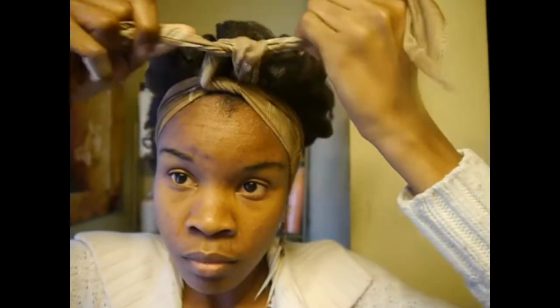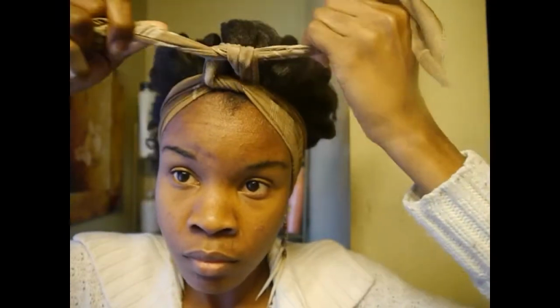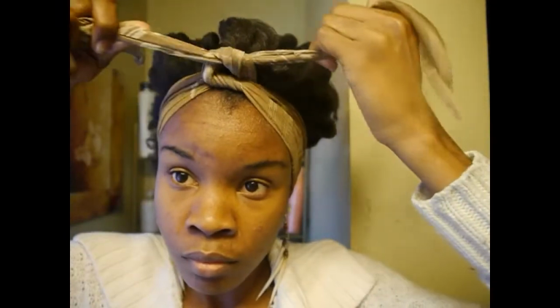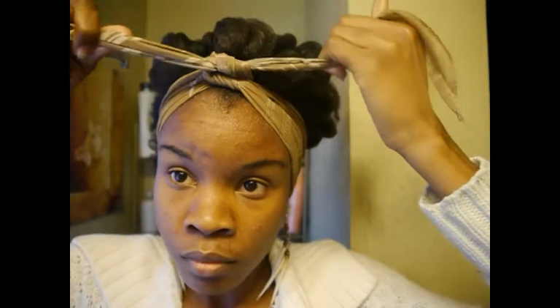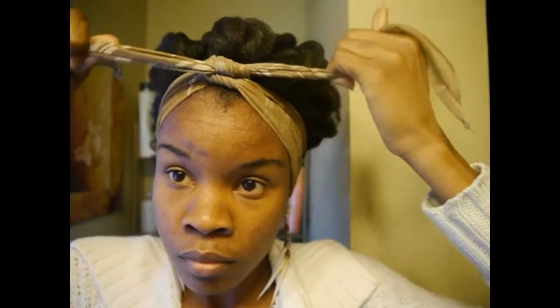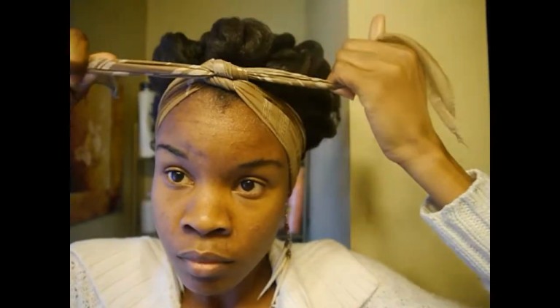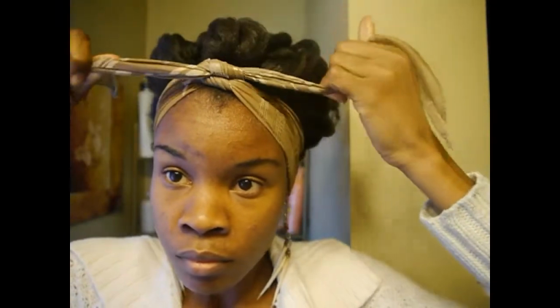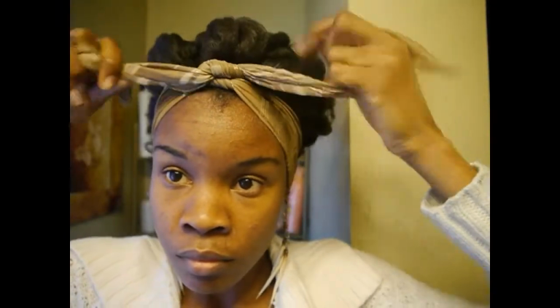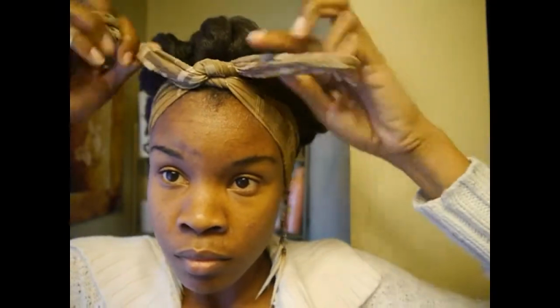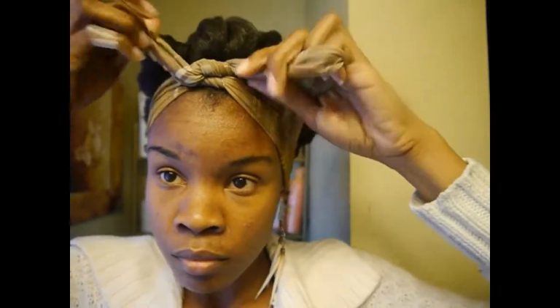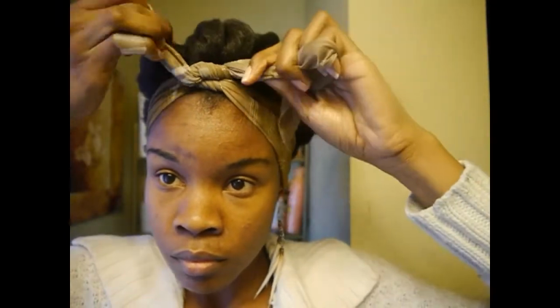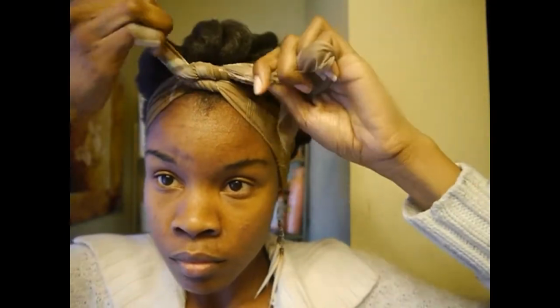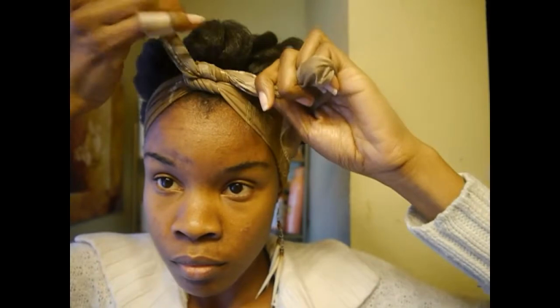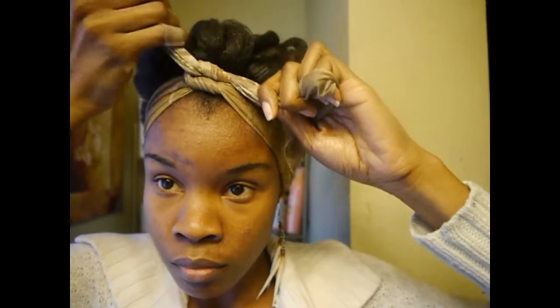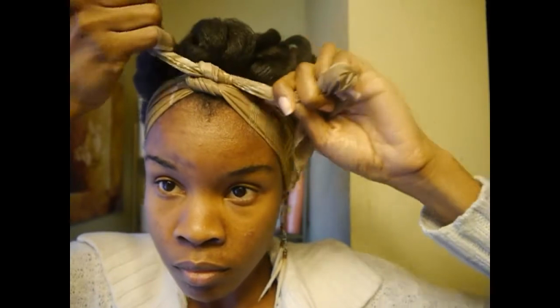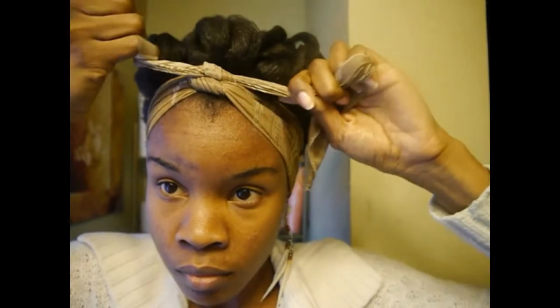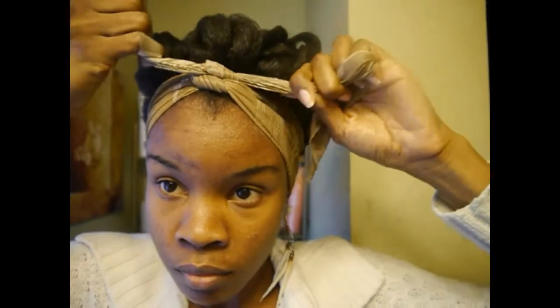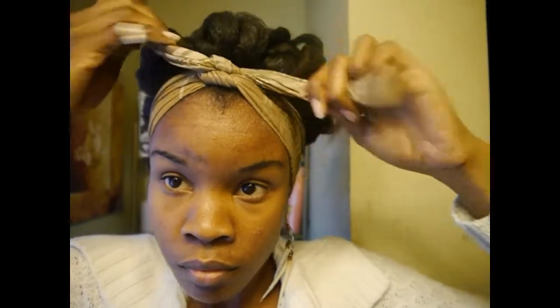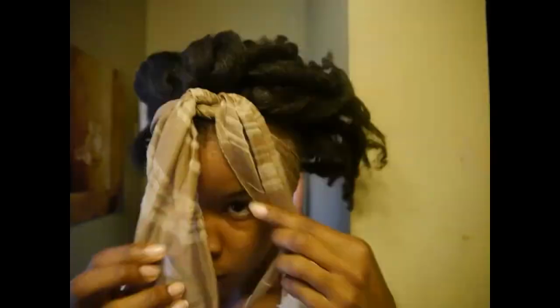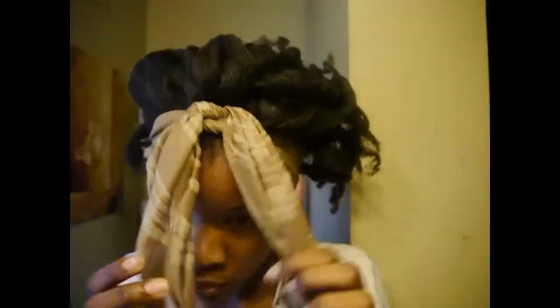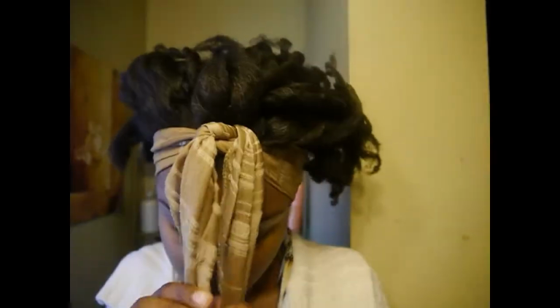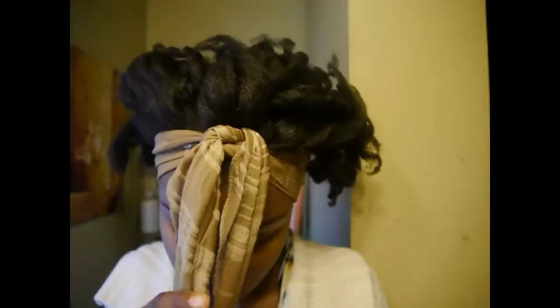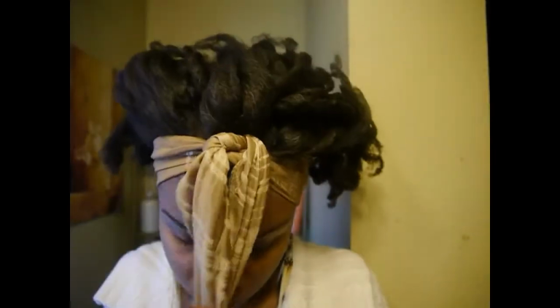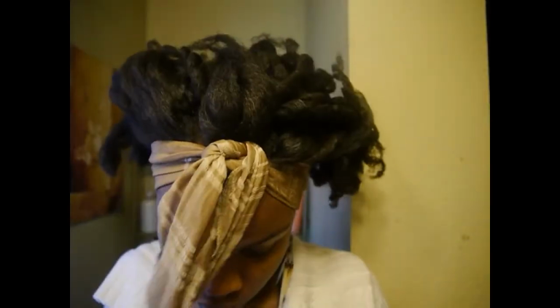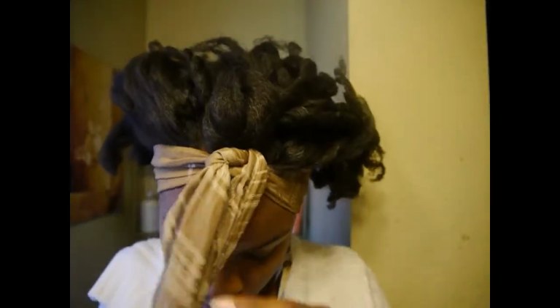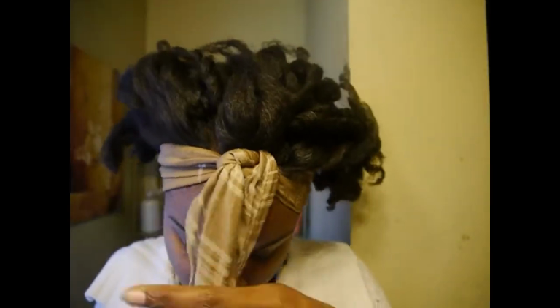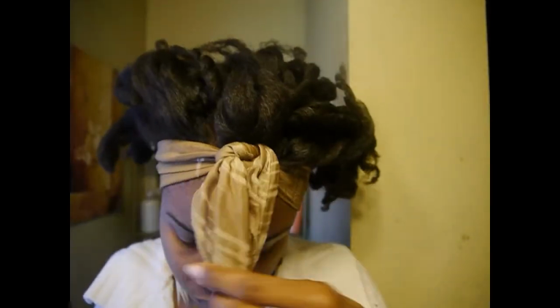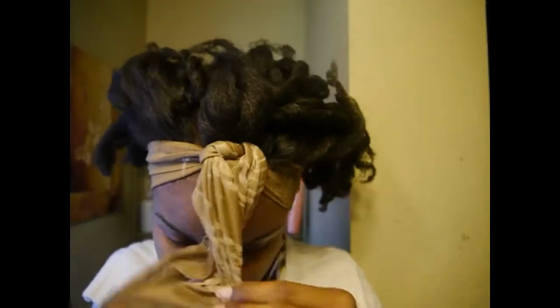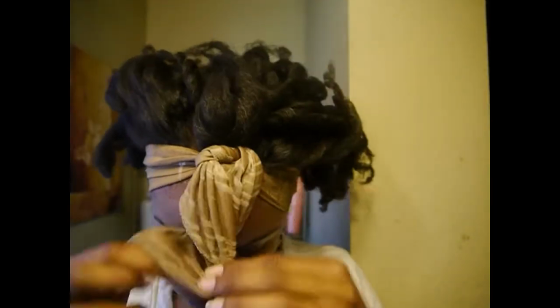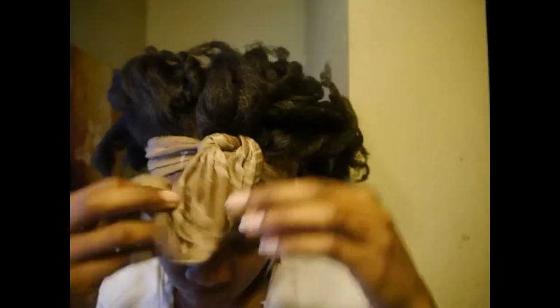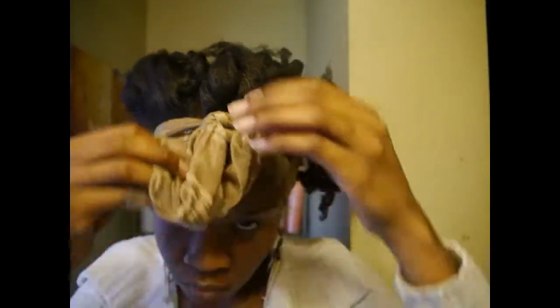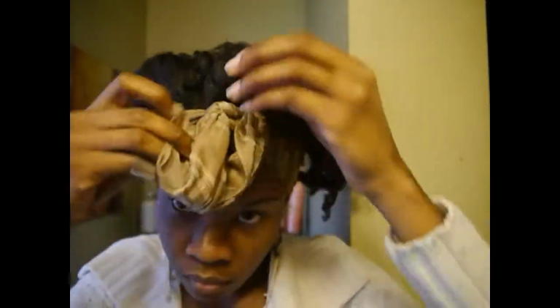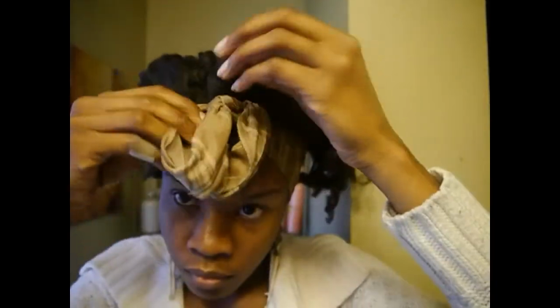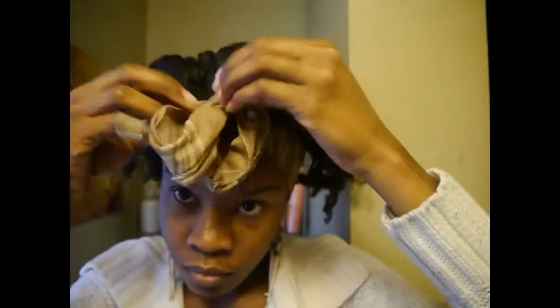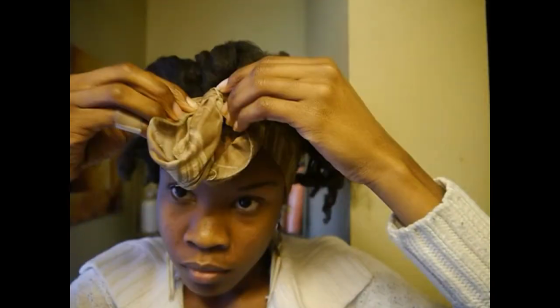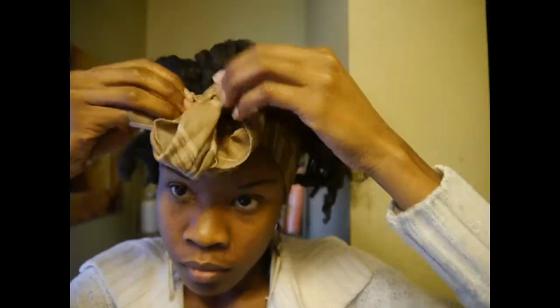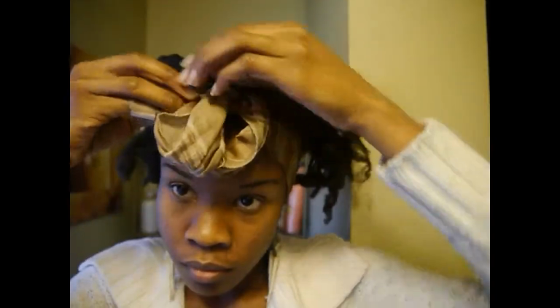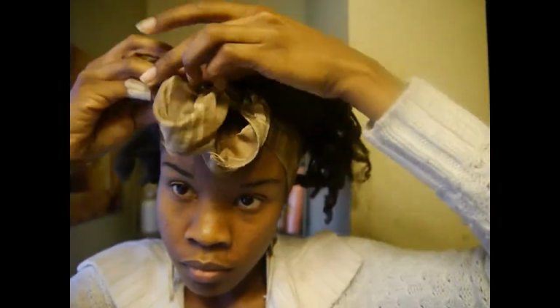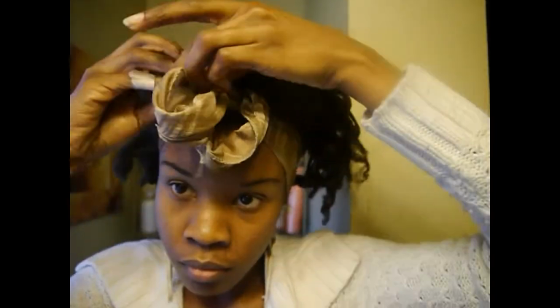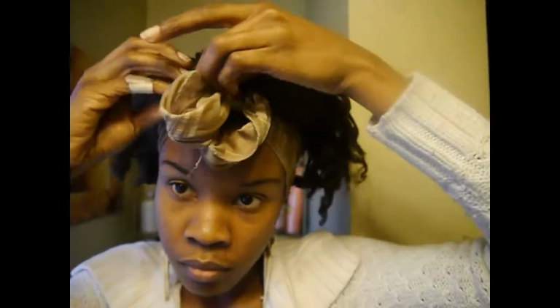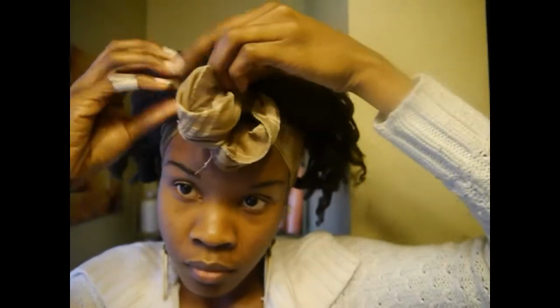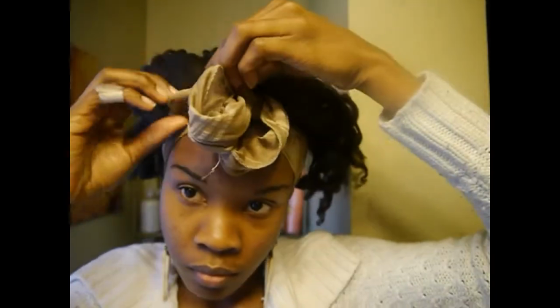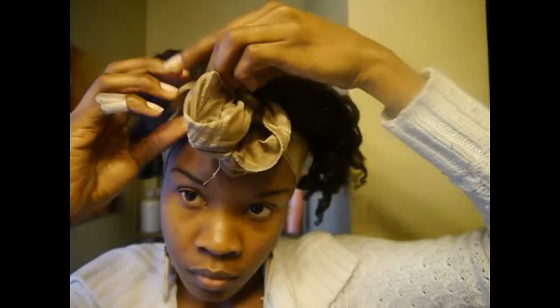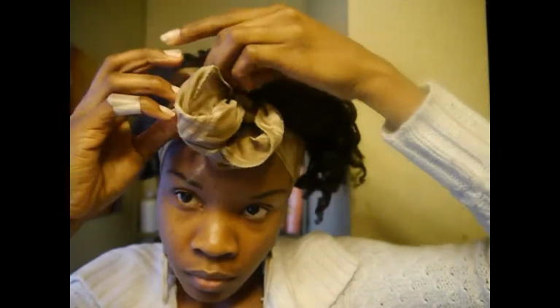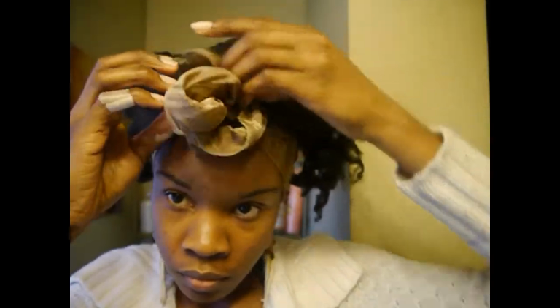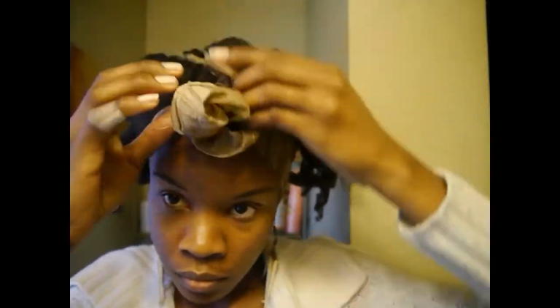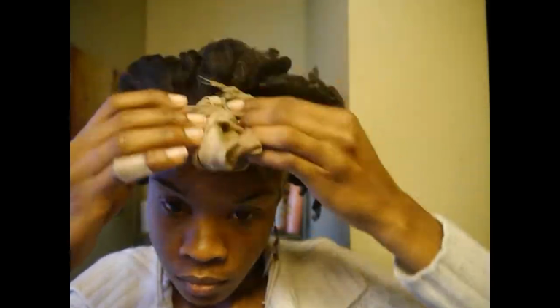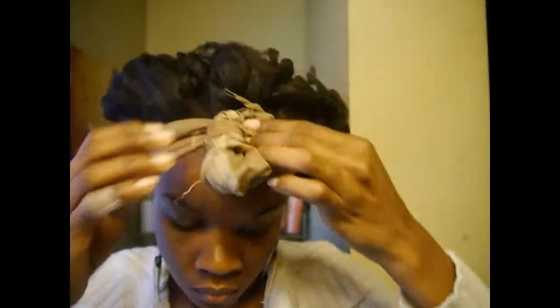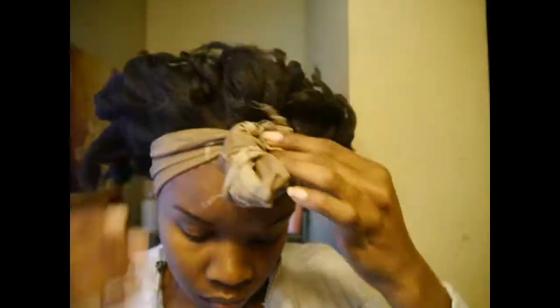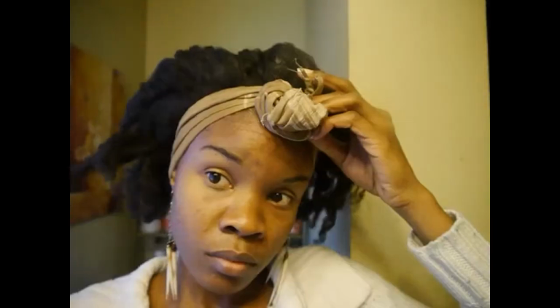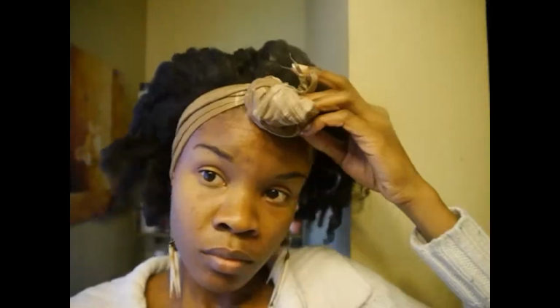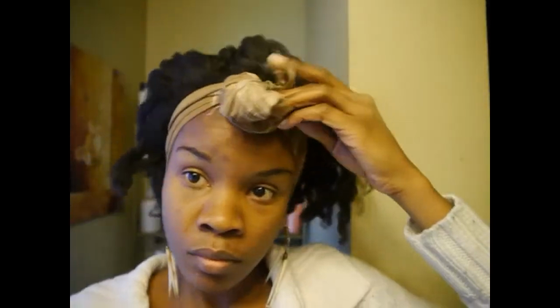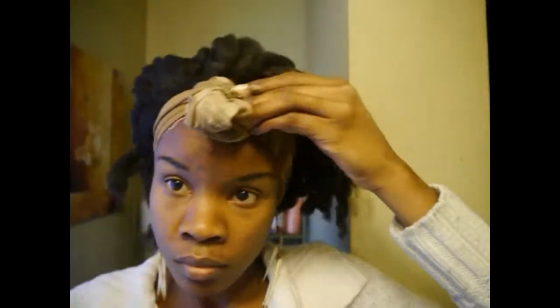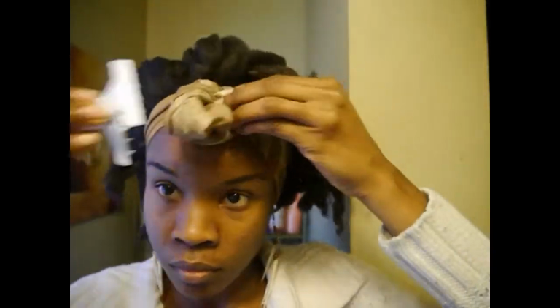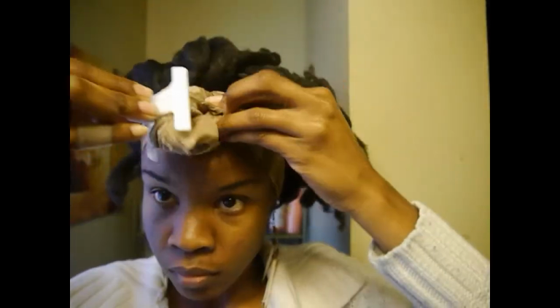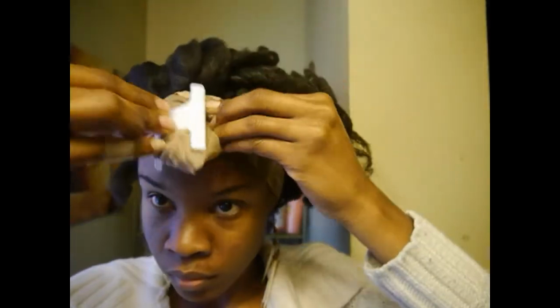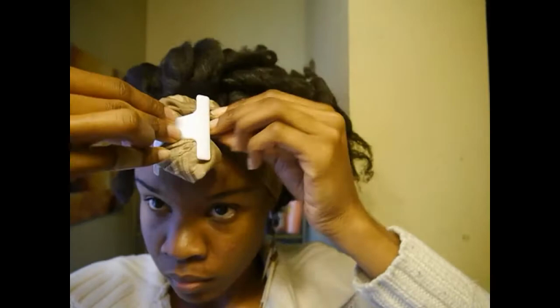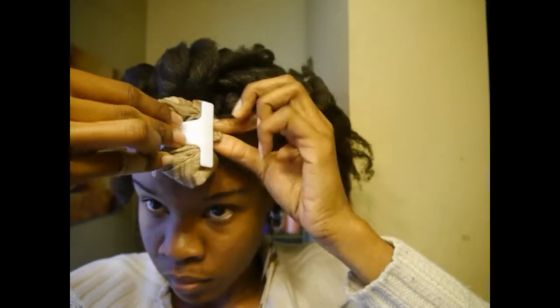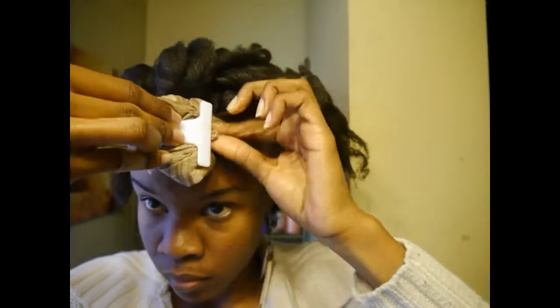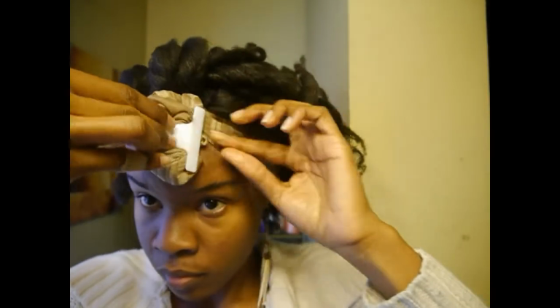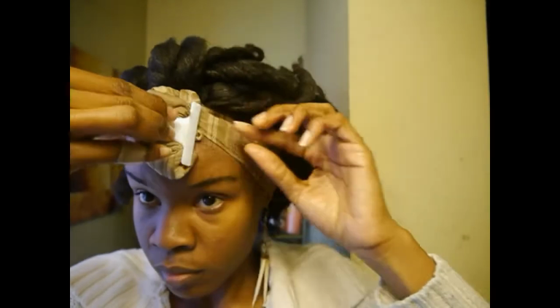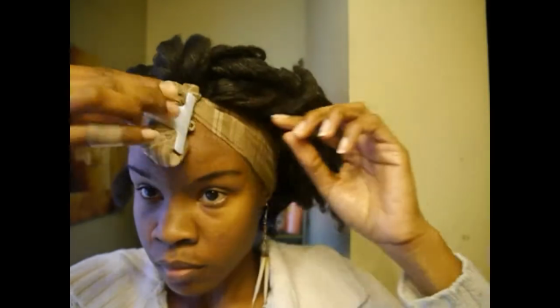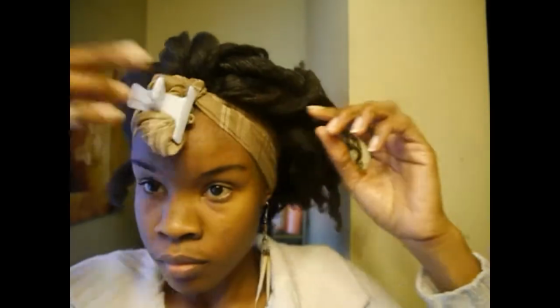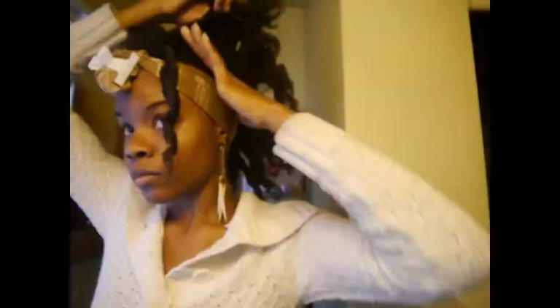I take it and tie it in one knot to secure the scarf, and then I pin the two flaps out of the way for now to work on the high puff.